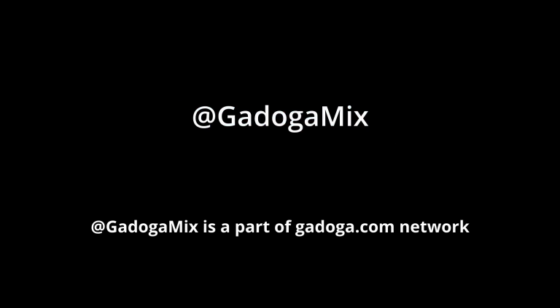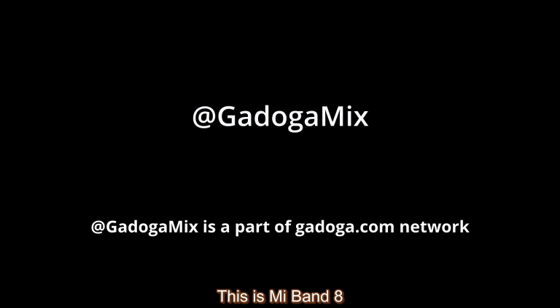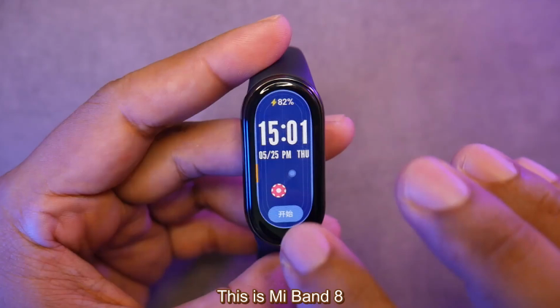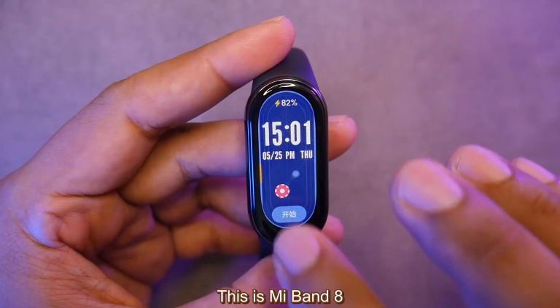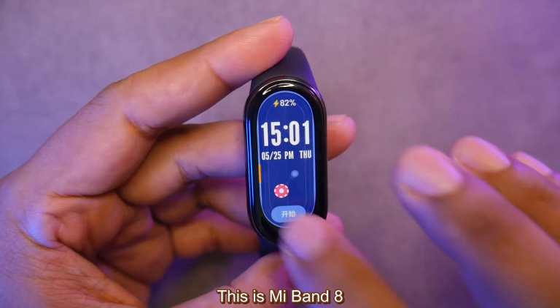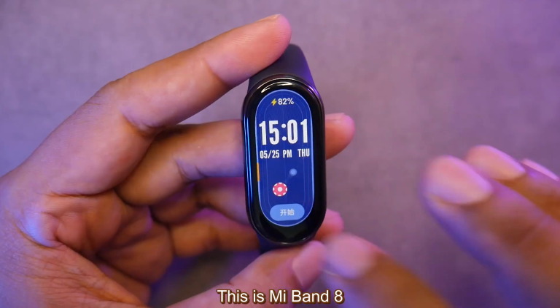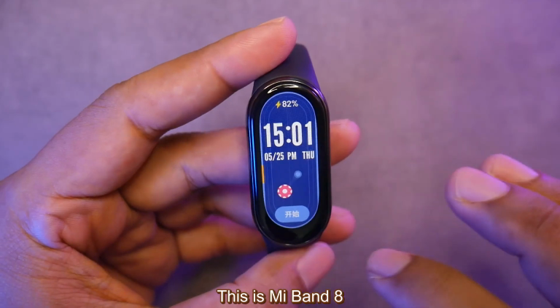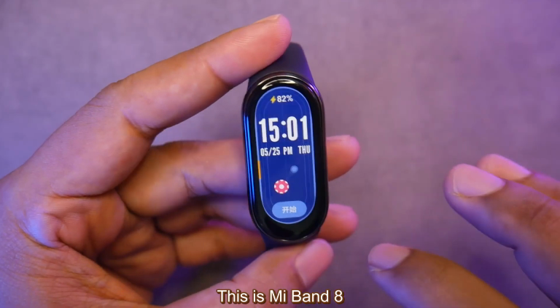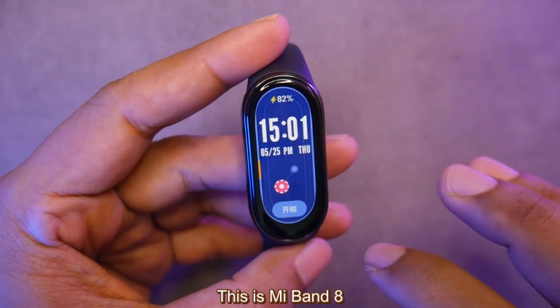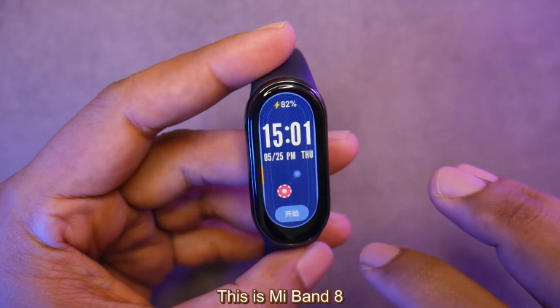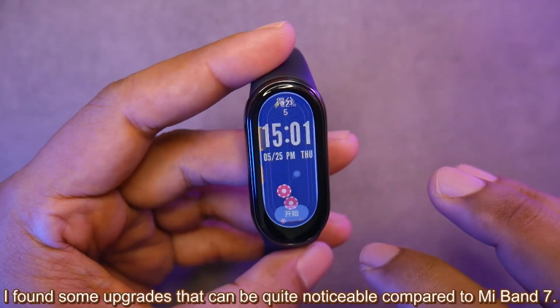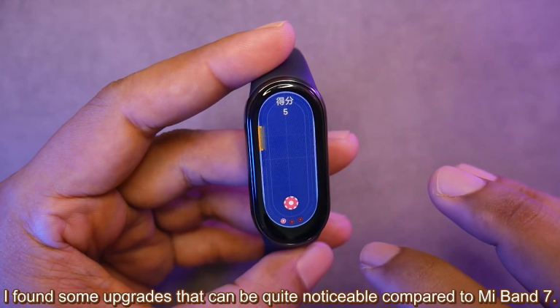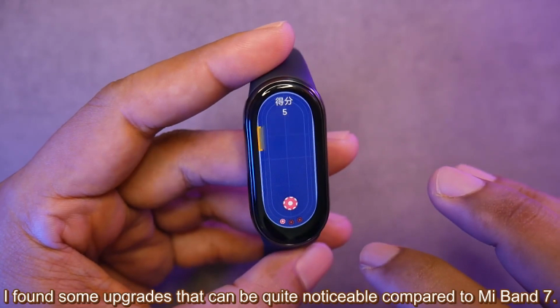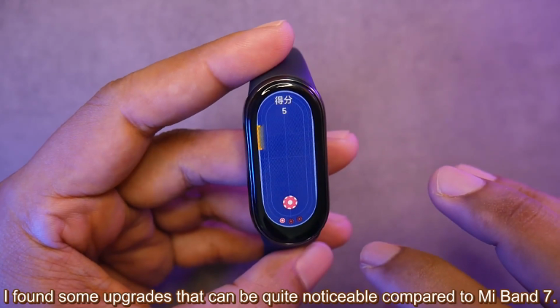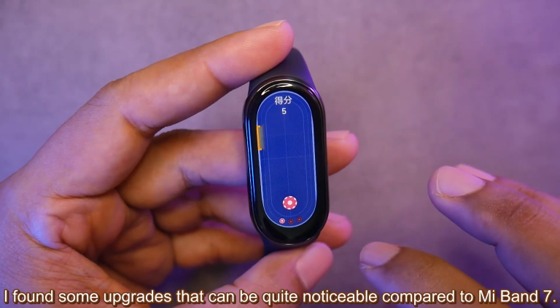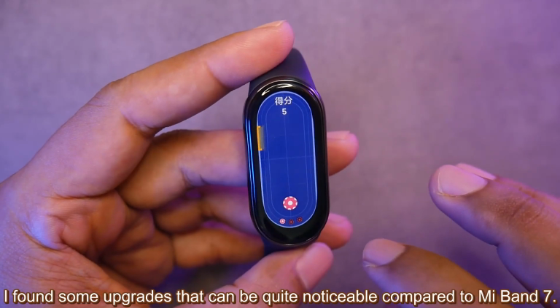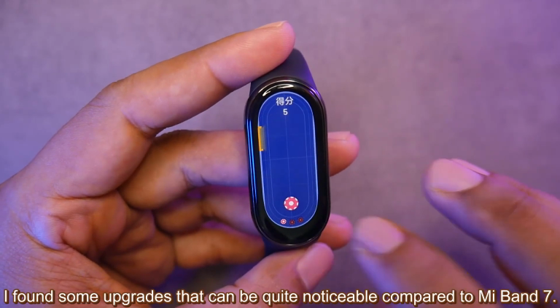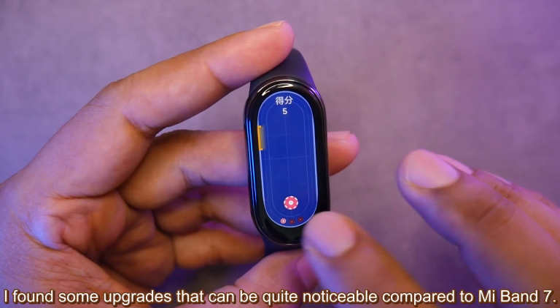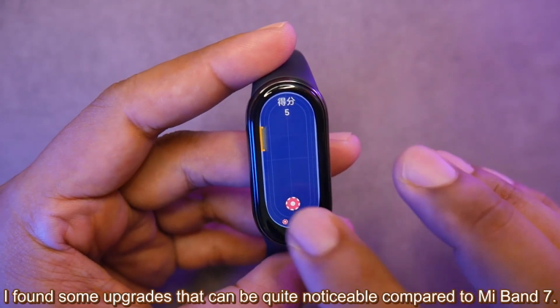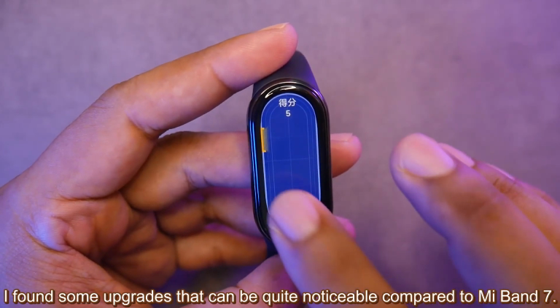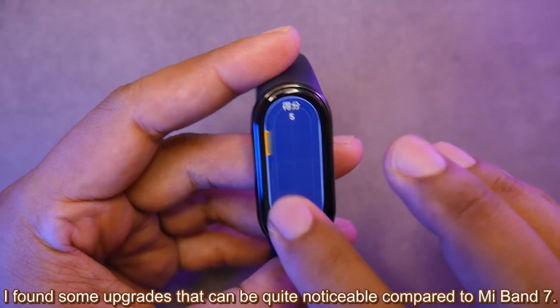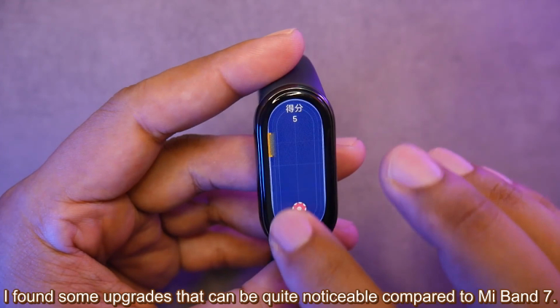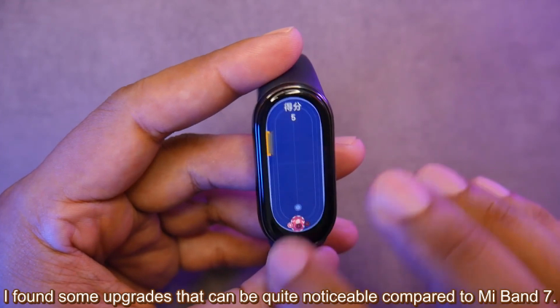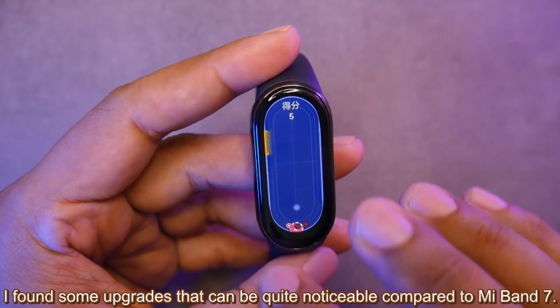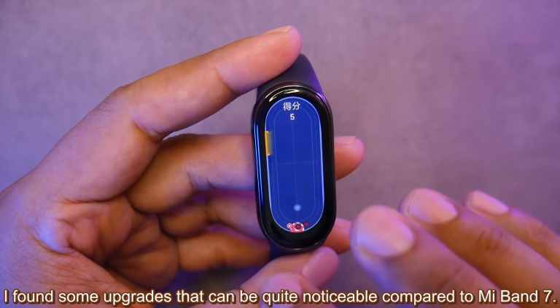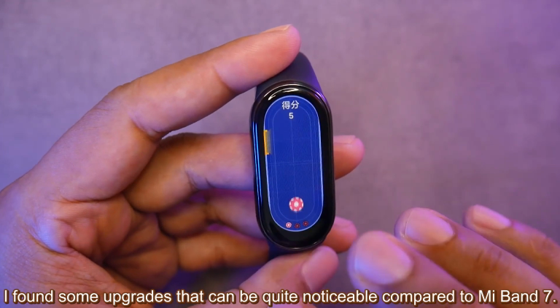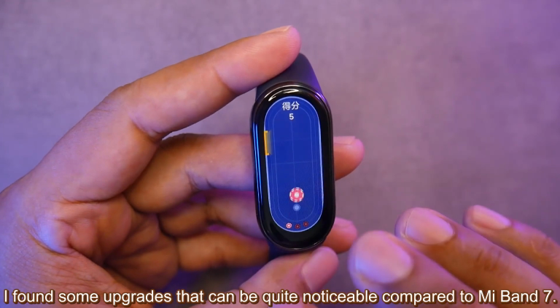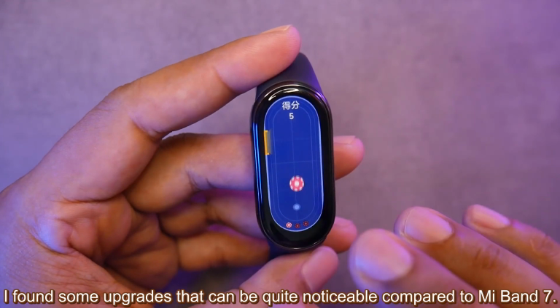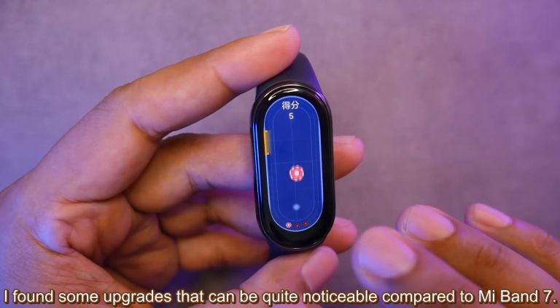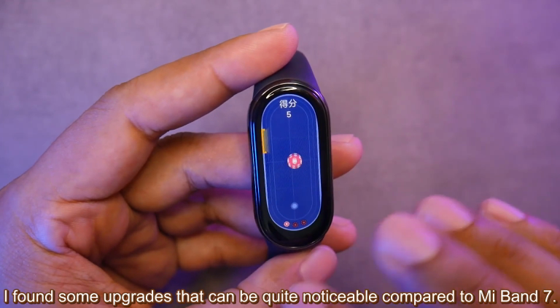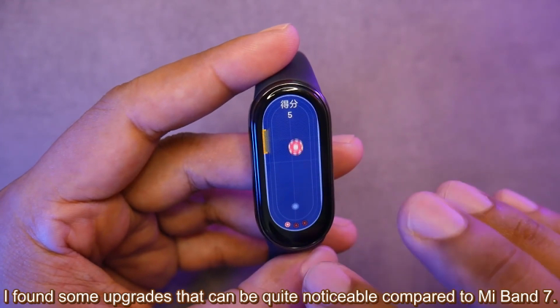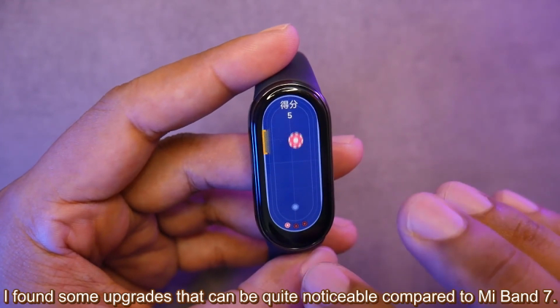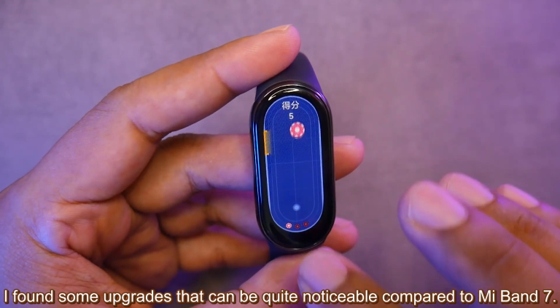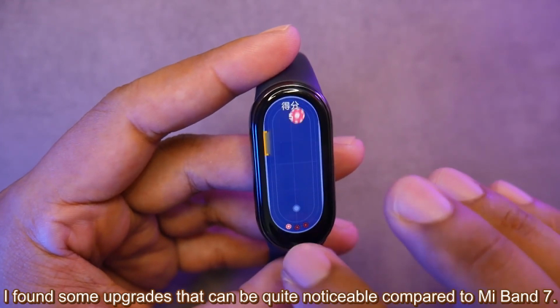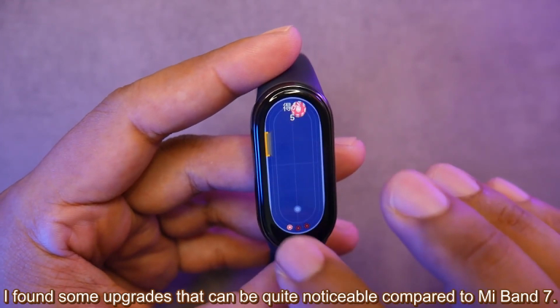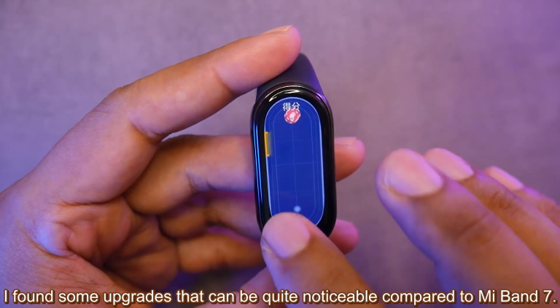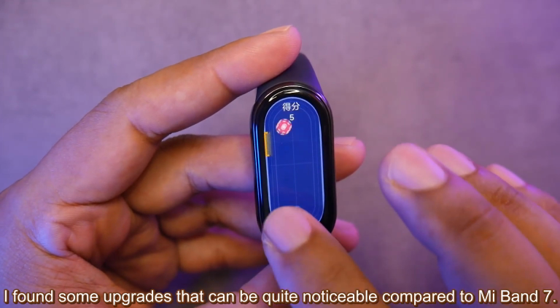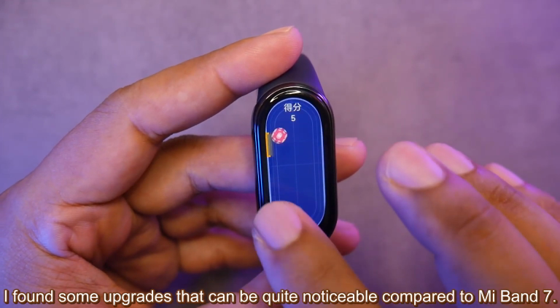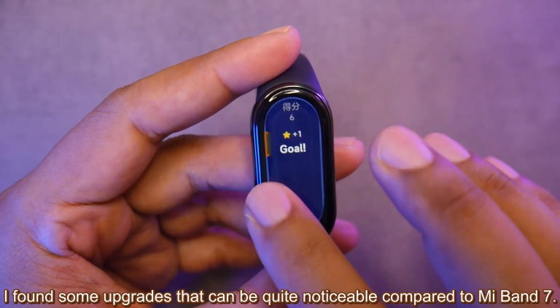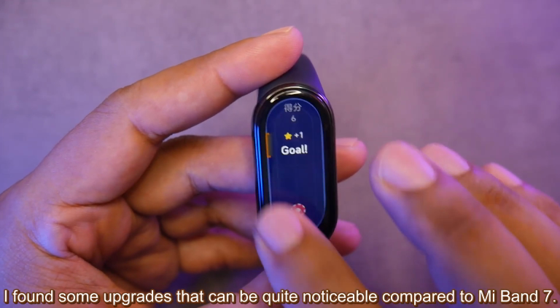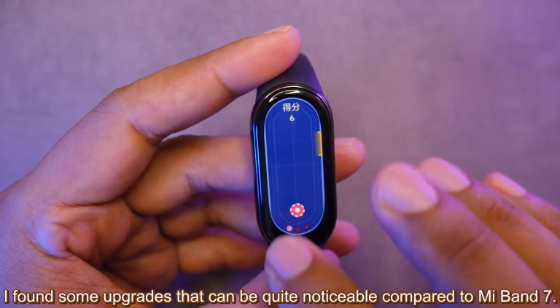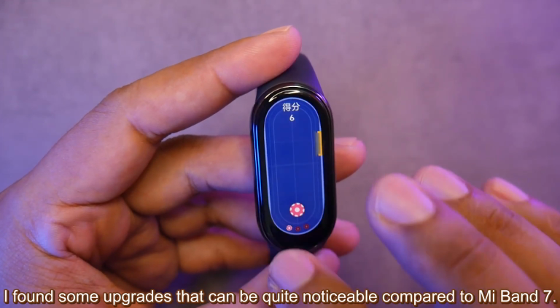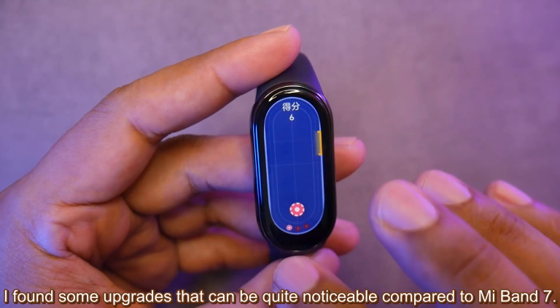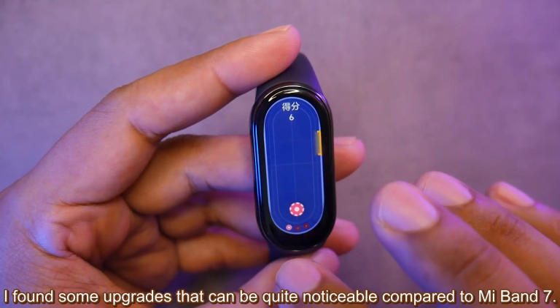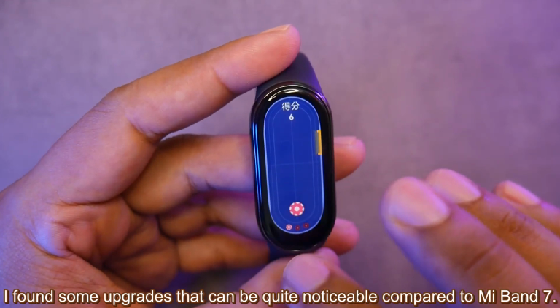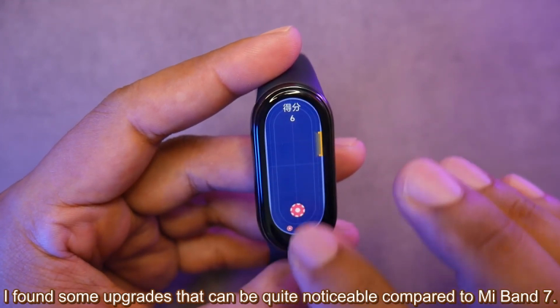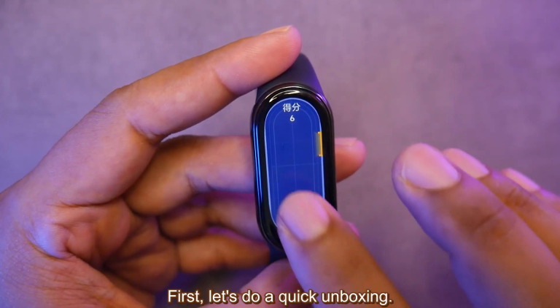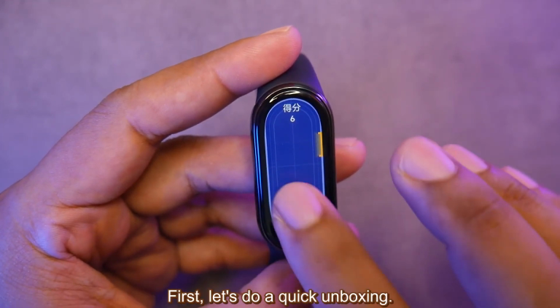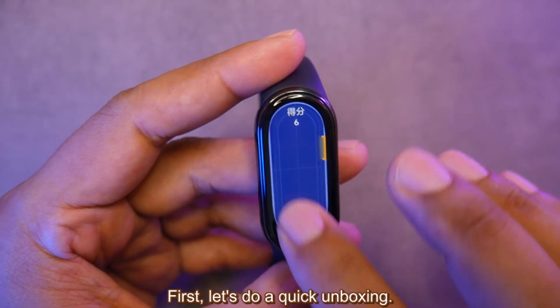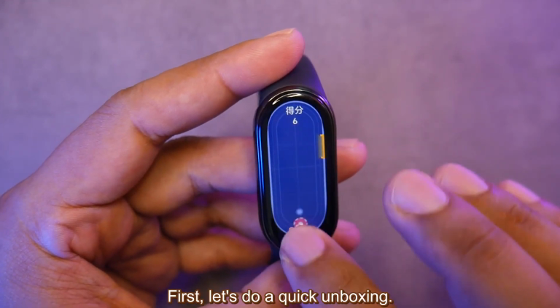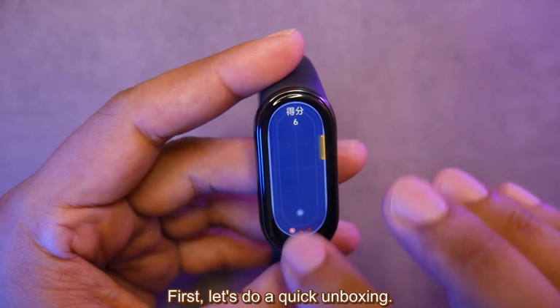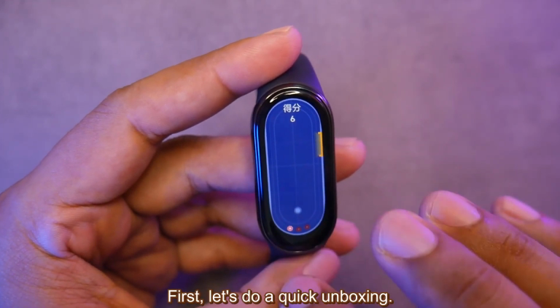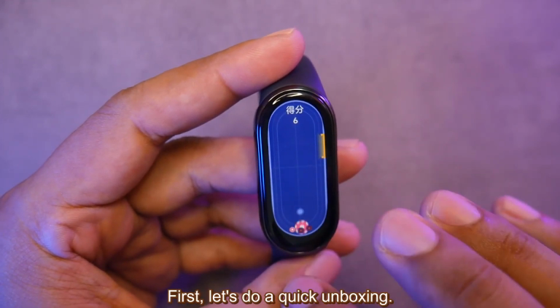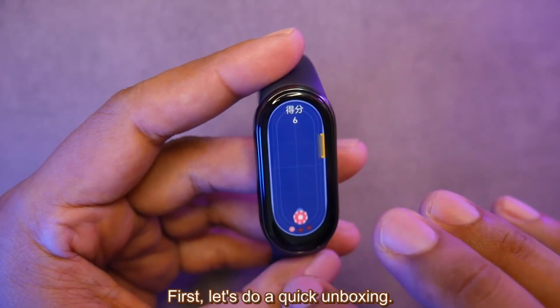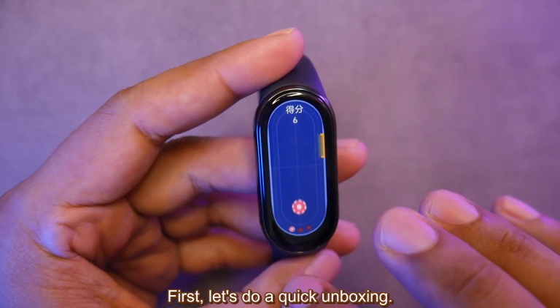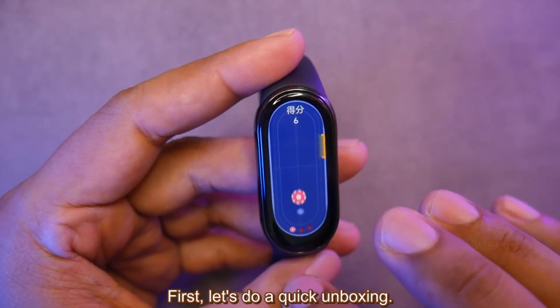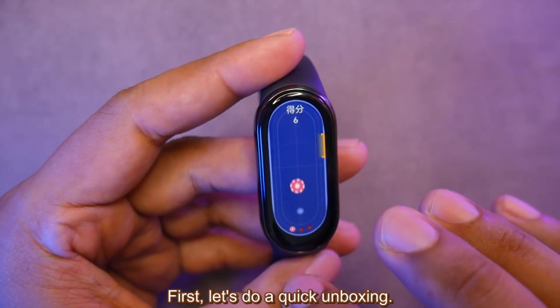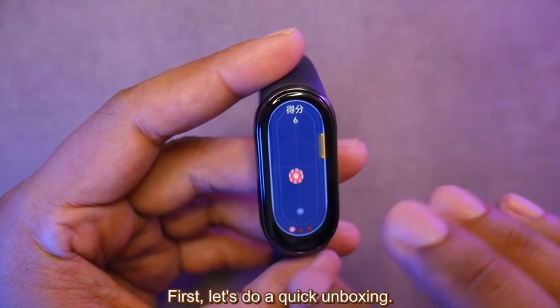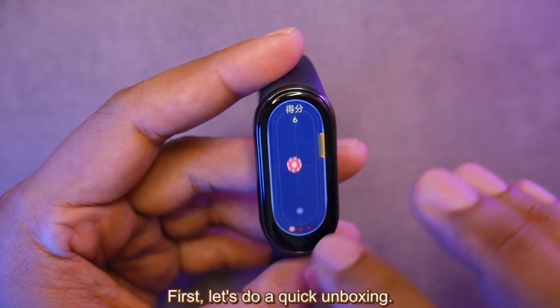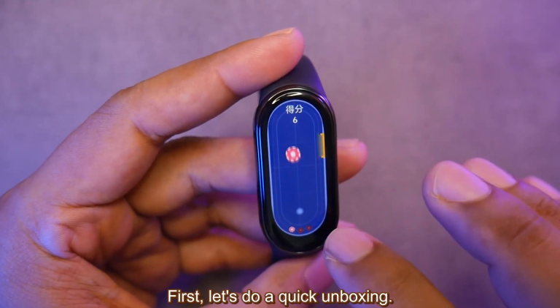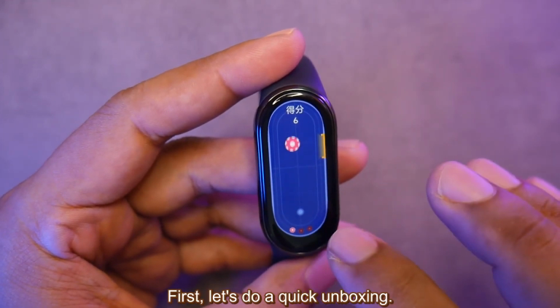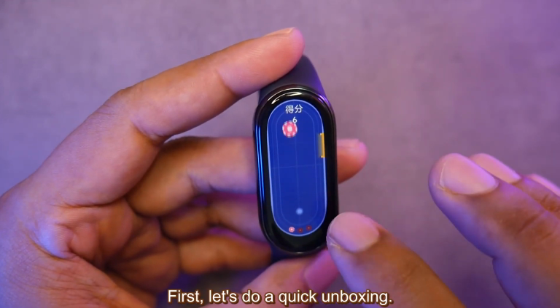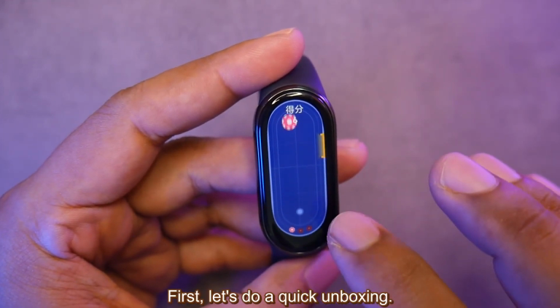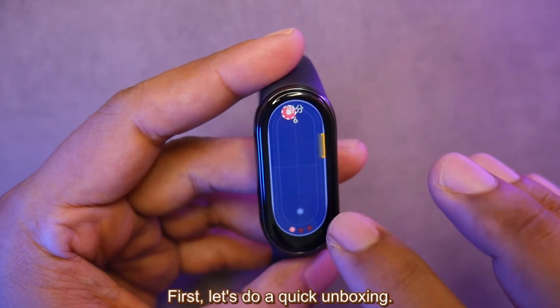This is Mi Band 8. I found some upgrades that can be quite noticeable compared to Mi Band 7. Let's do a quick unboxing.